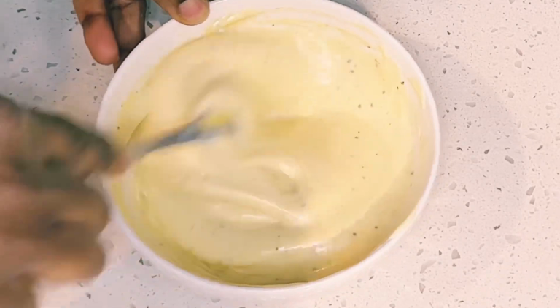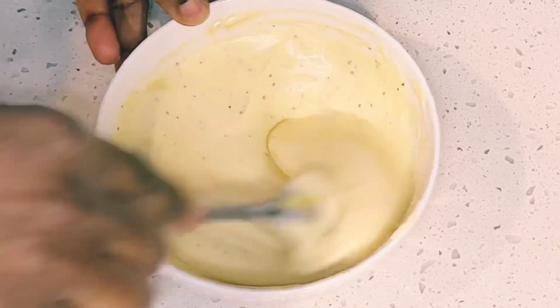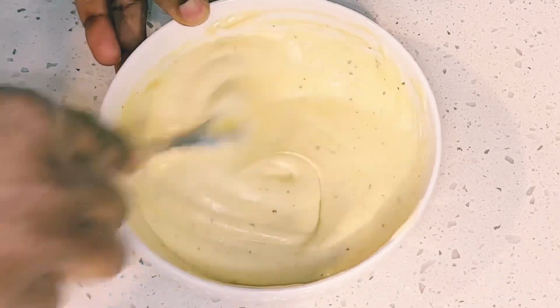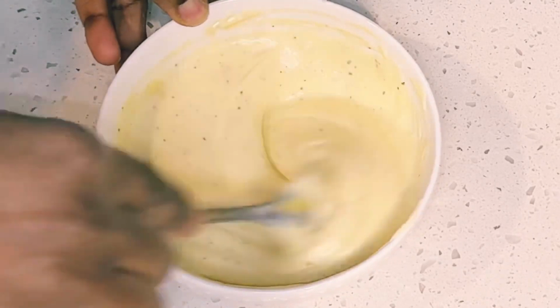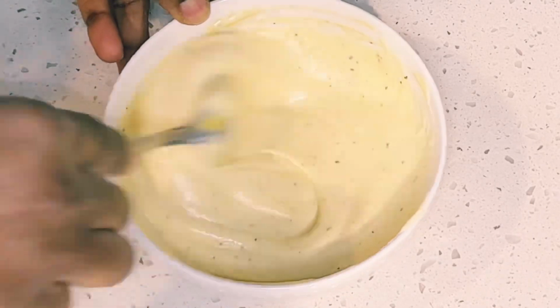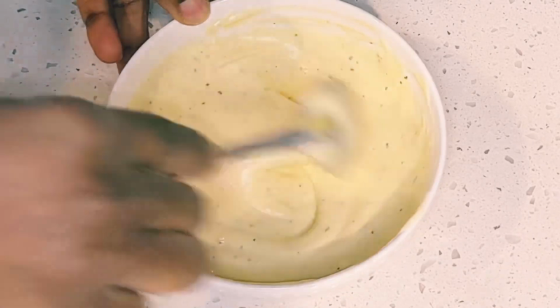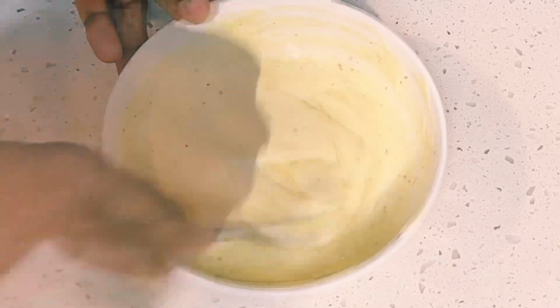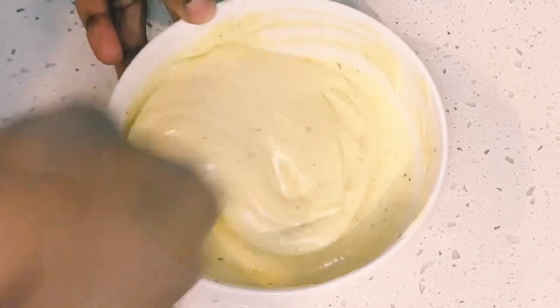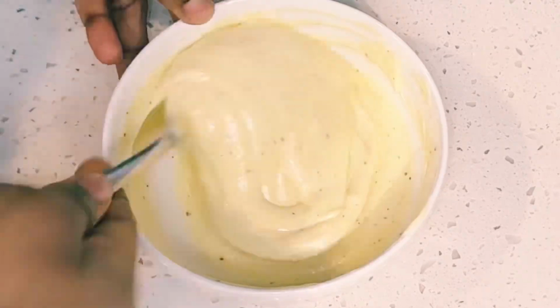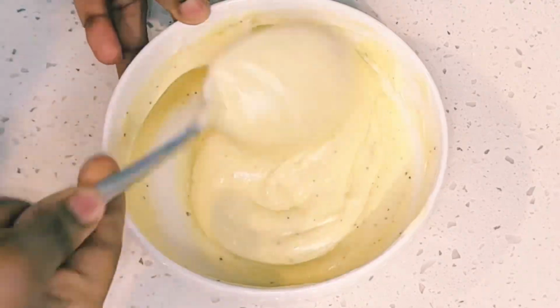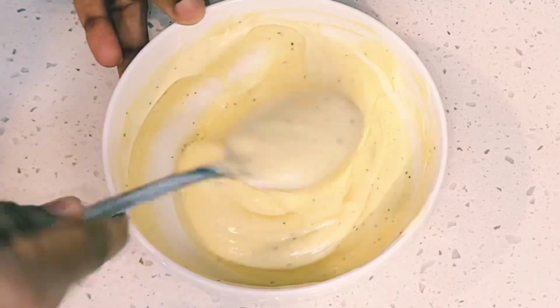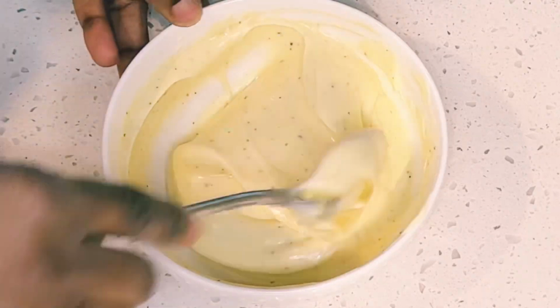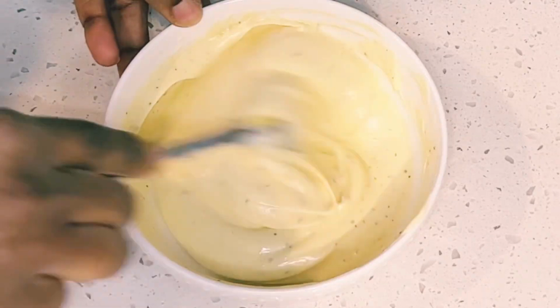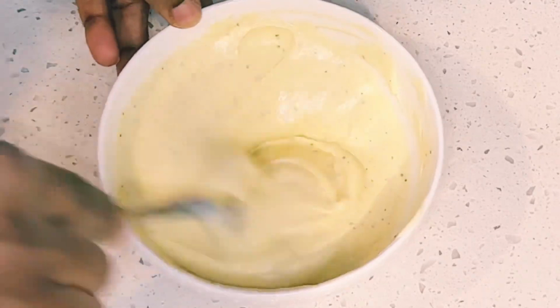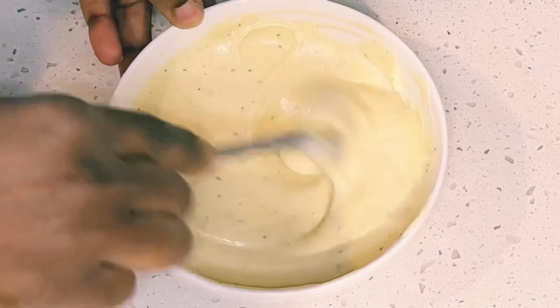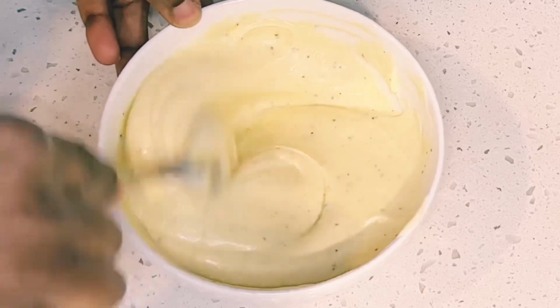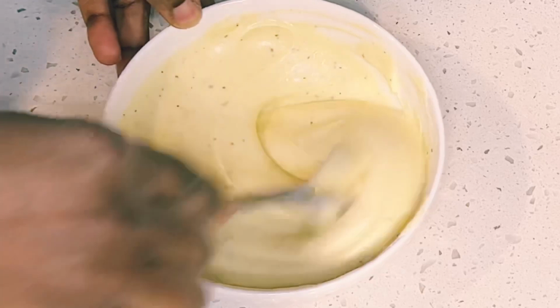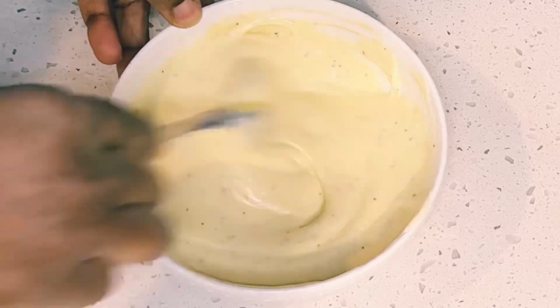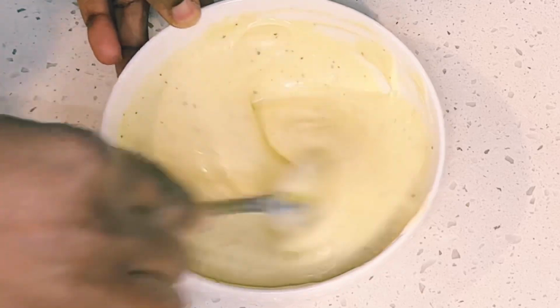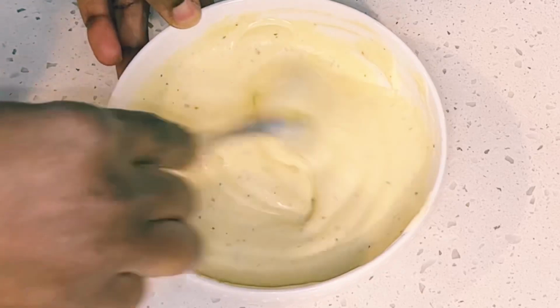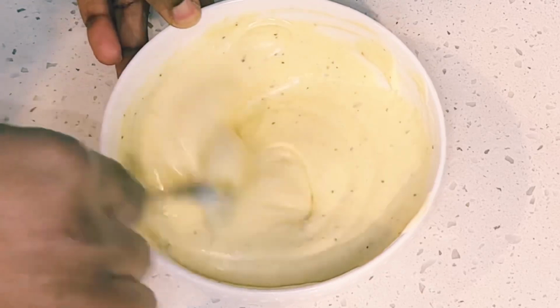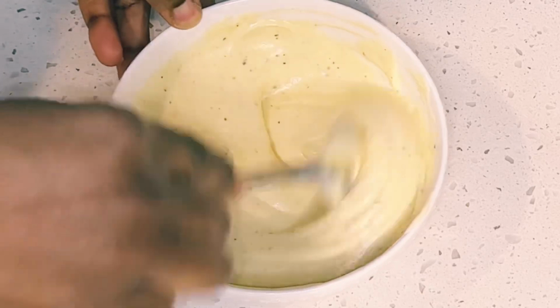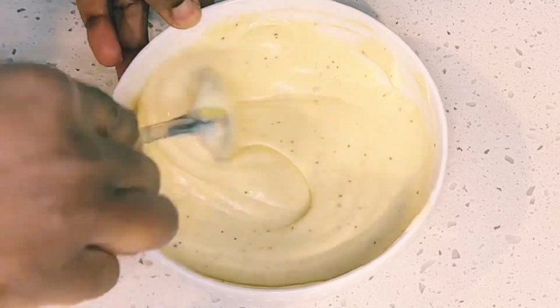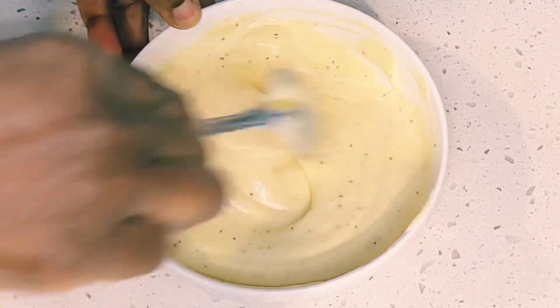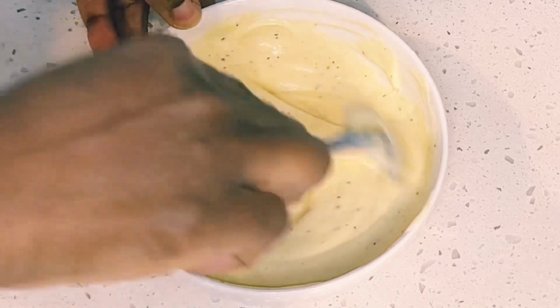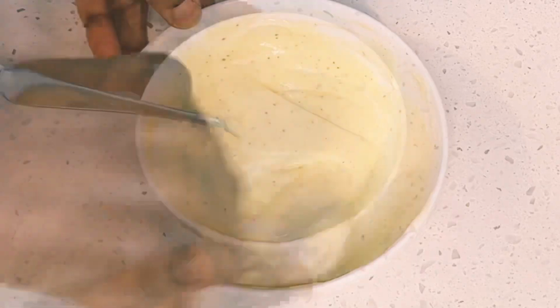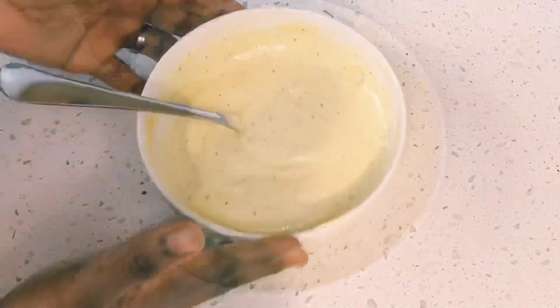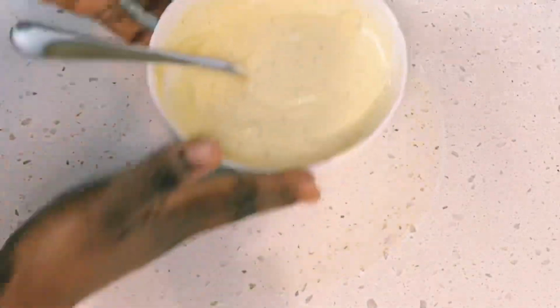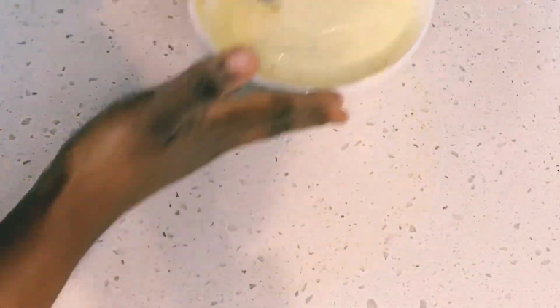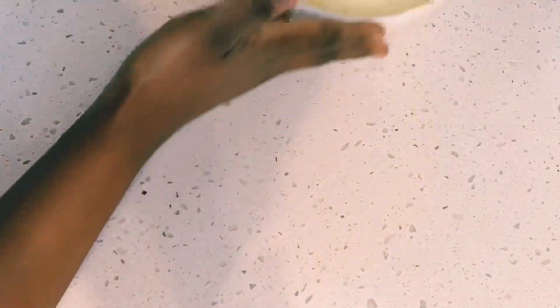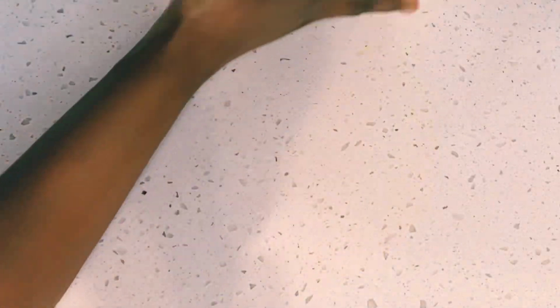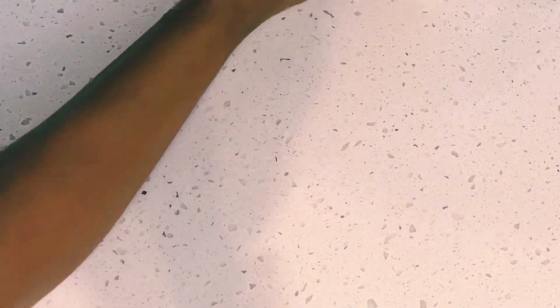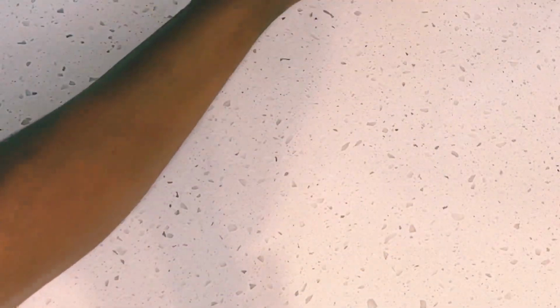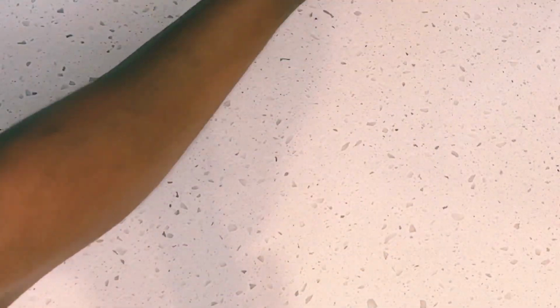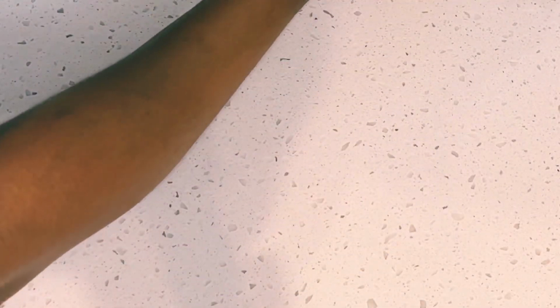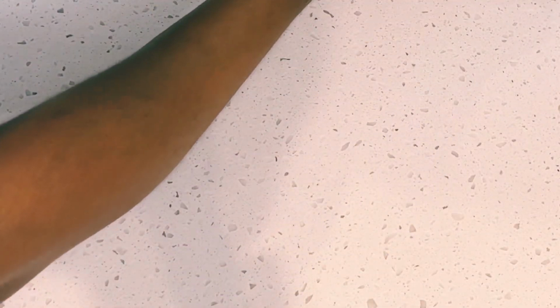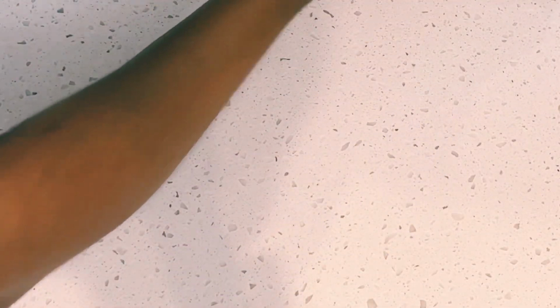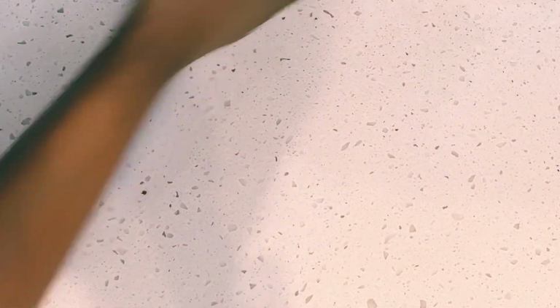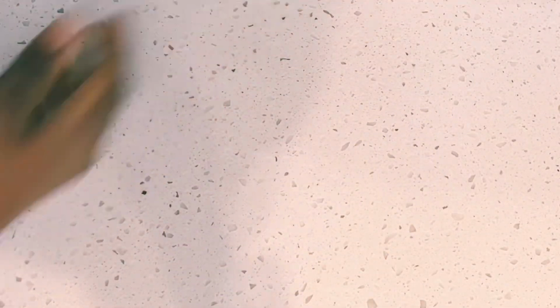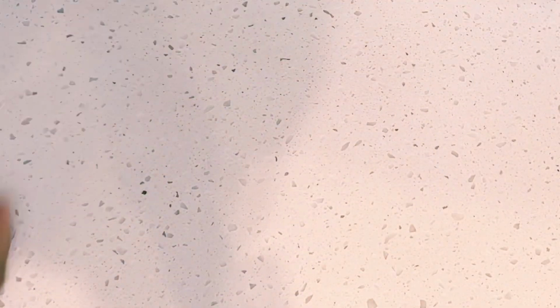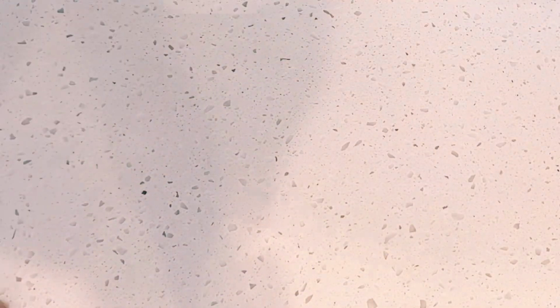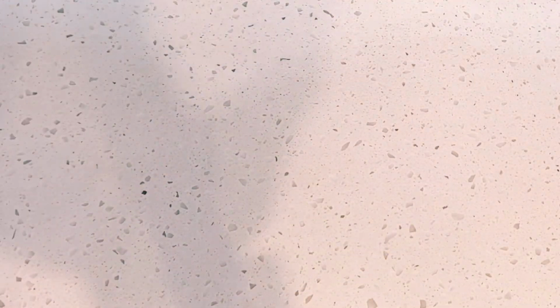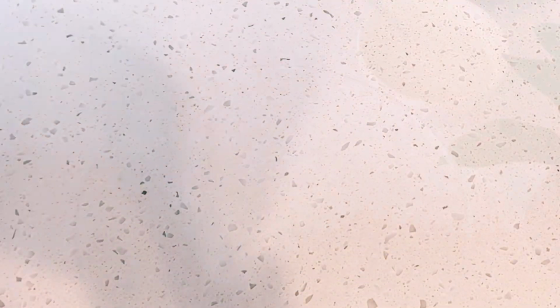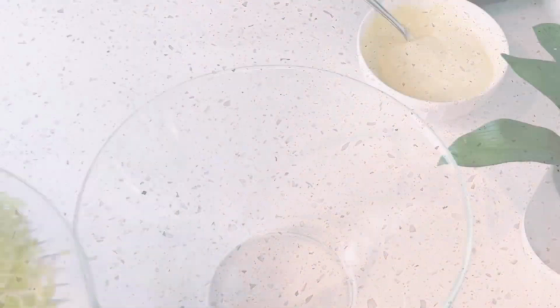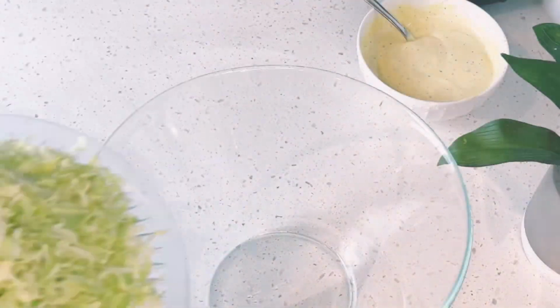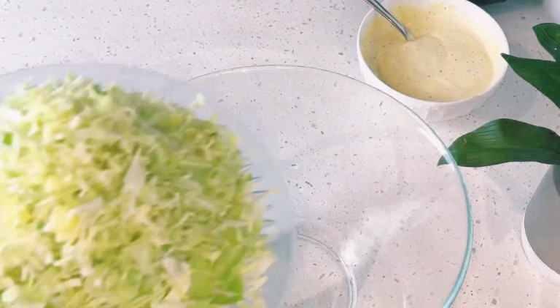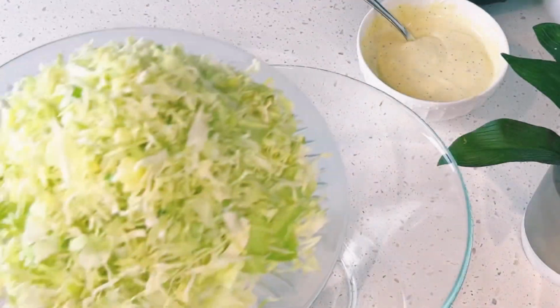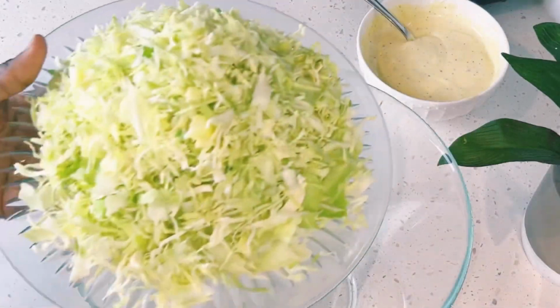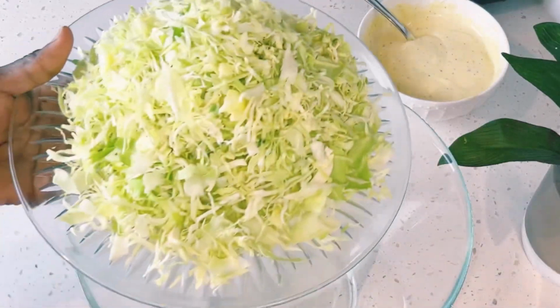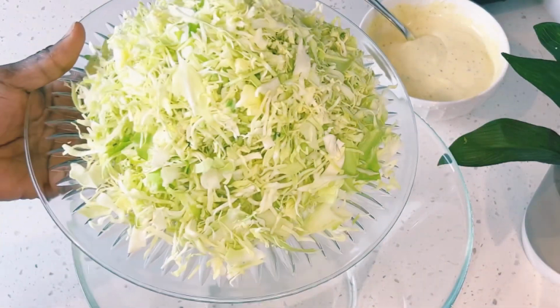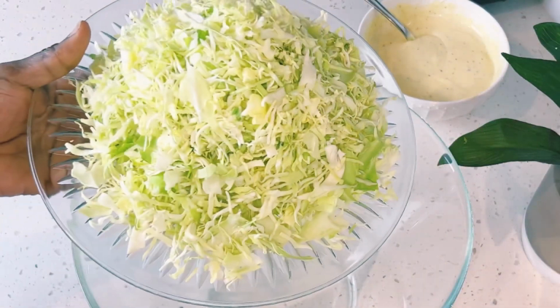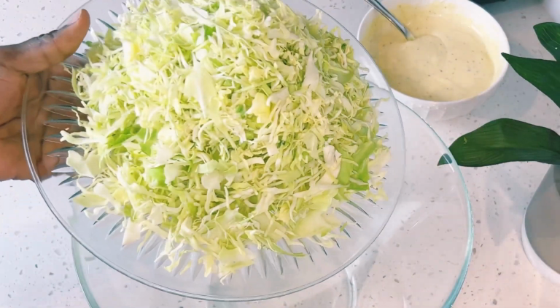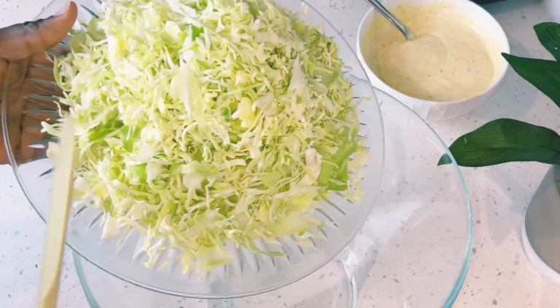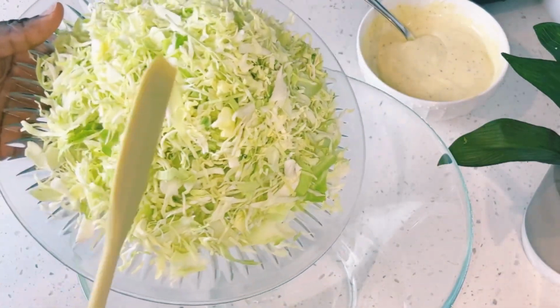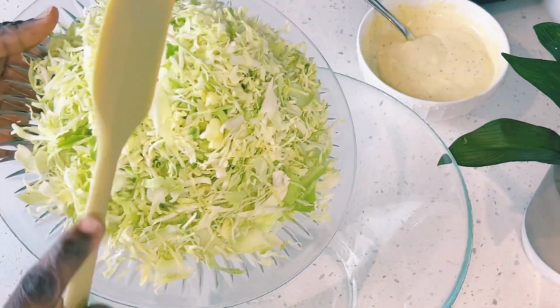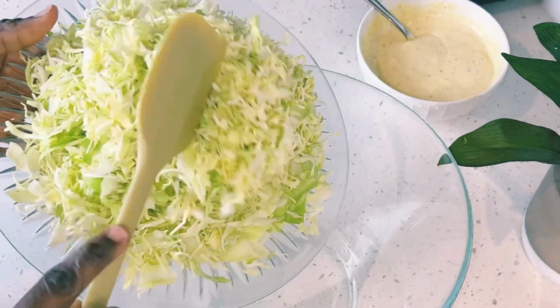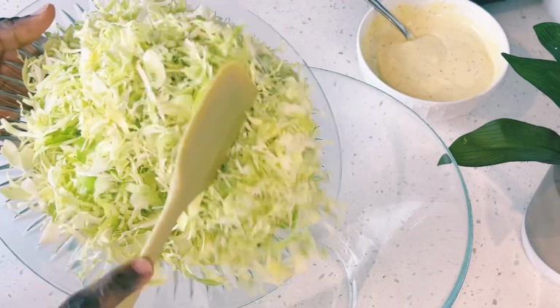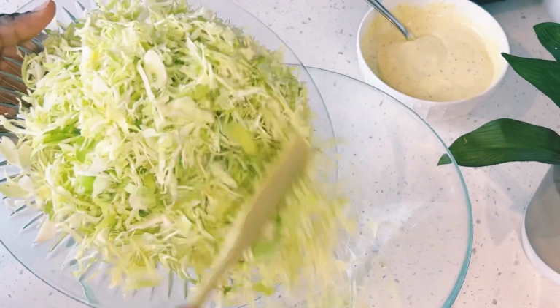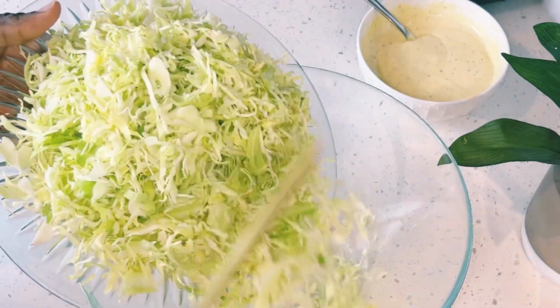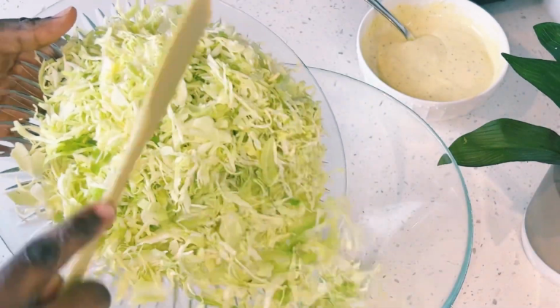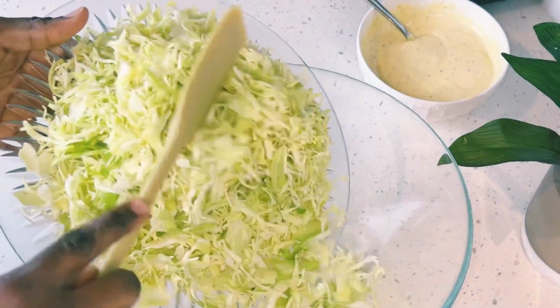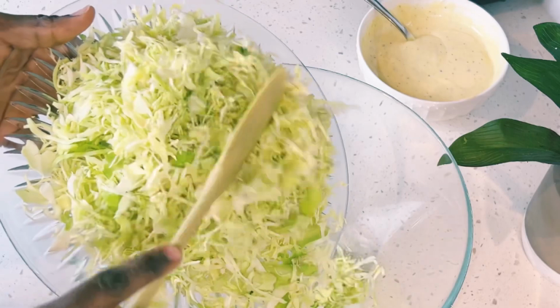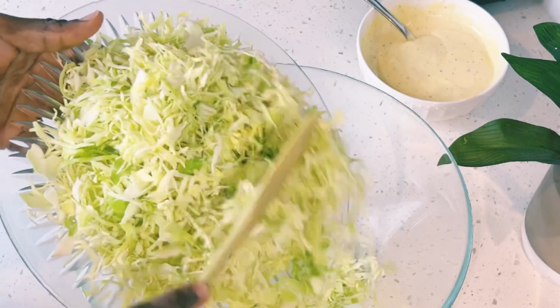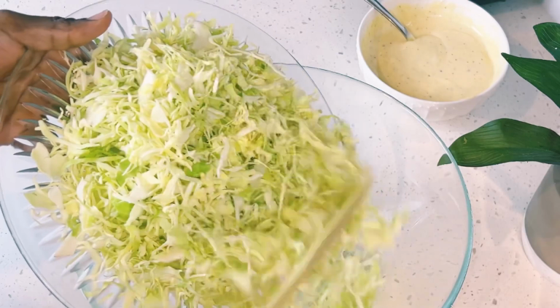I'll mix everything together into a very nice yellowish creamy dressing, and then I'll set that on the side.